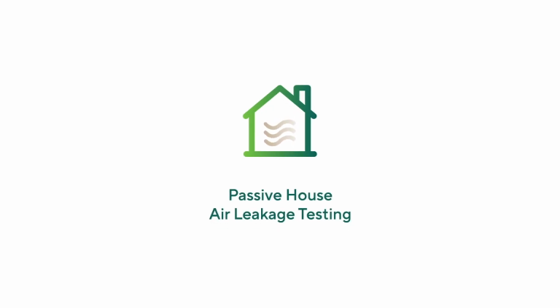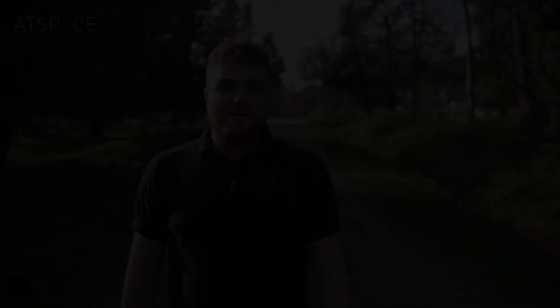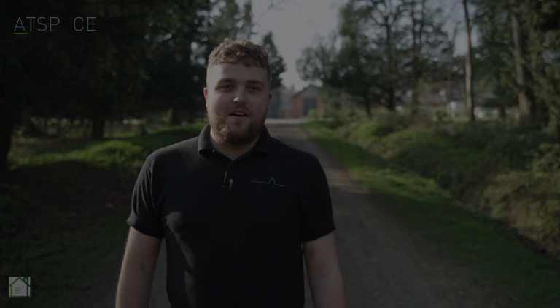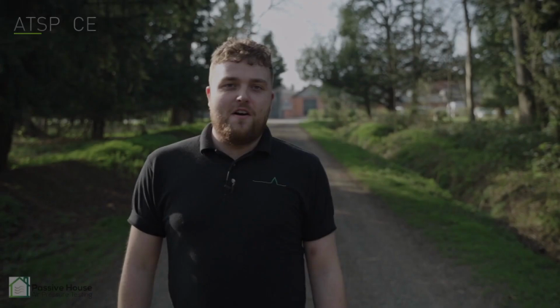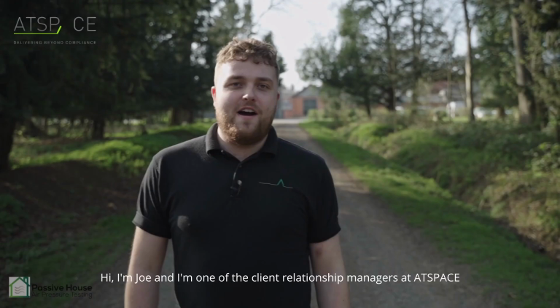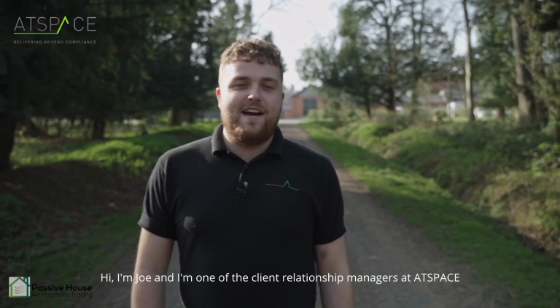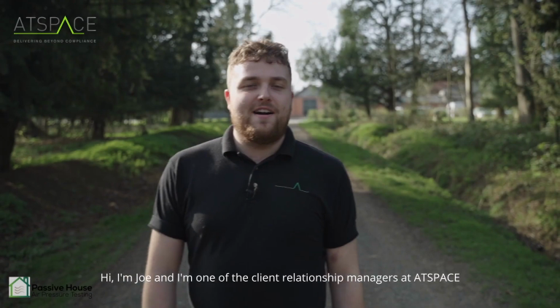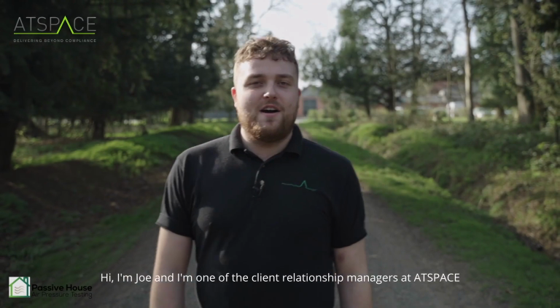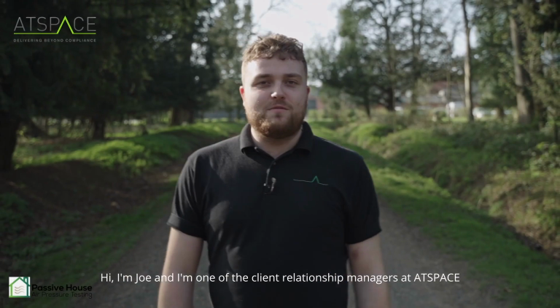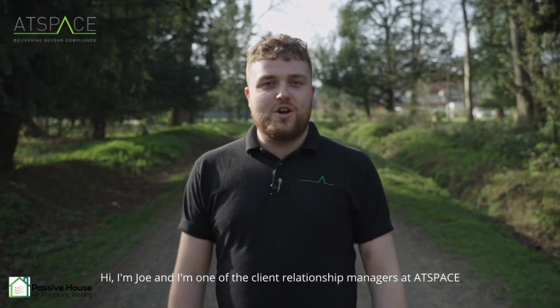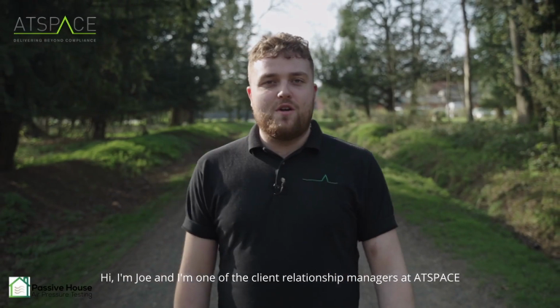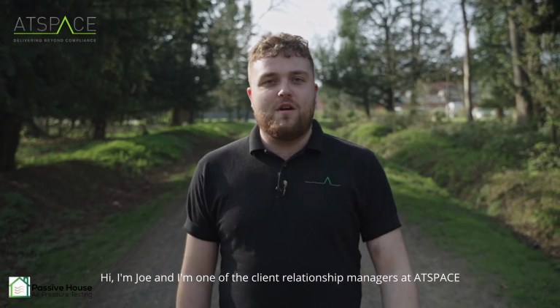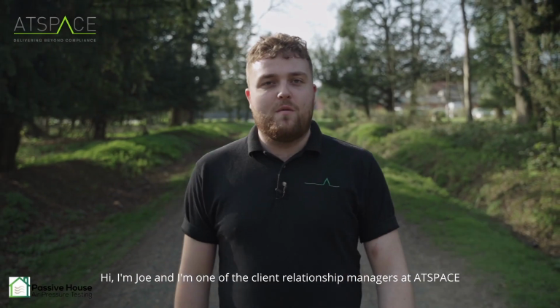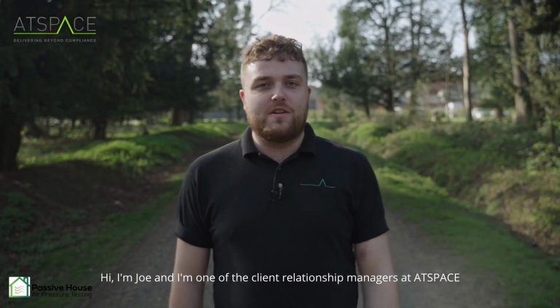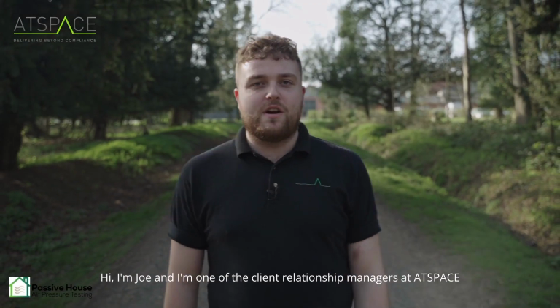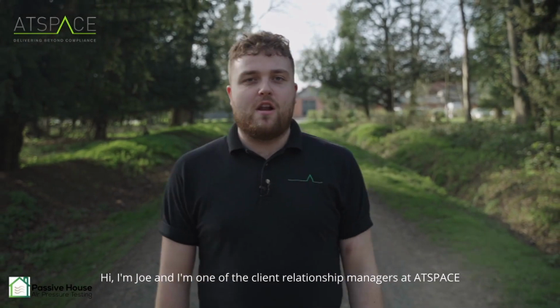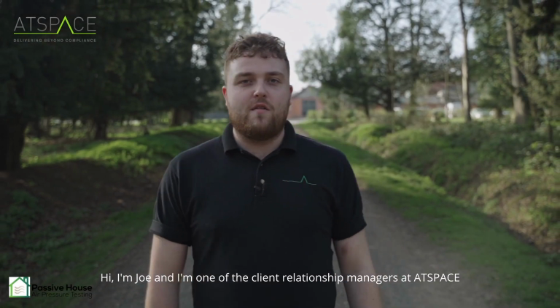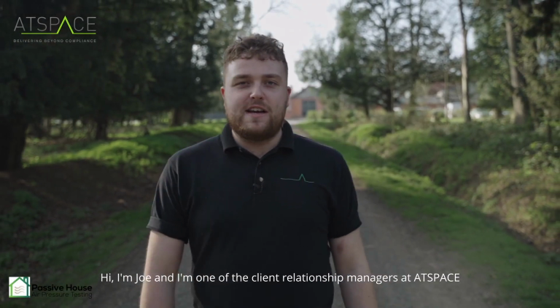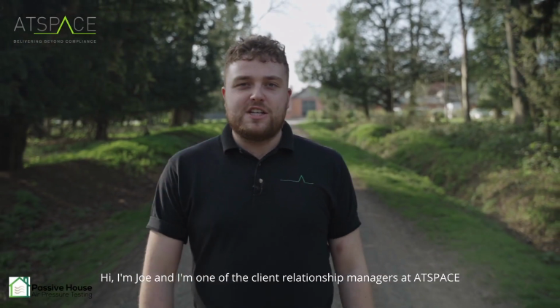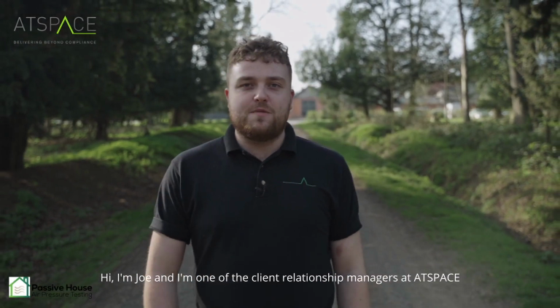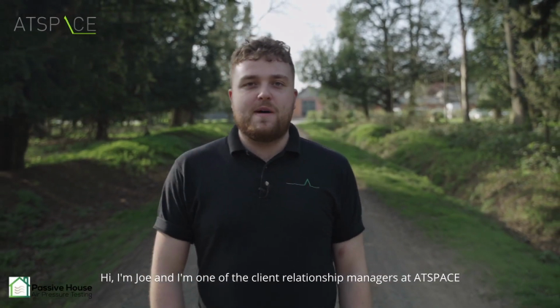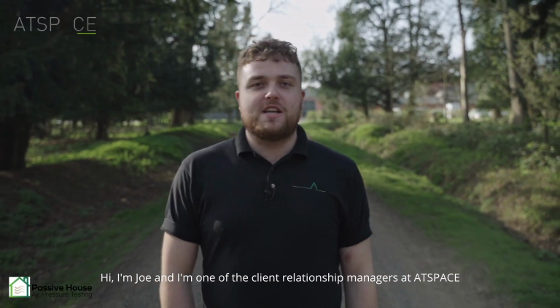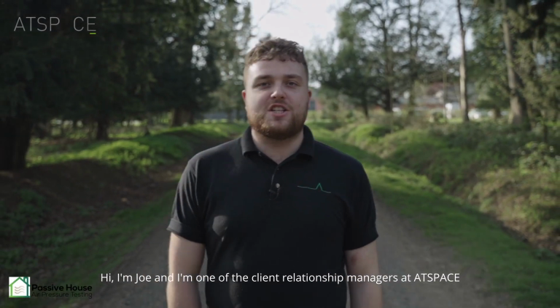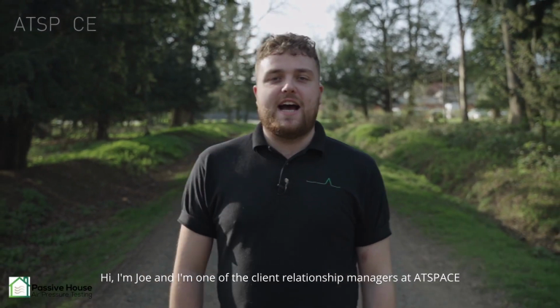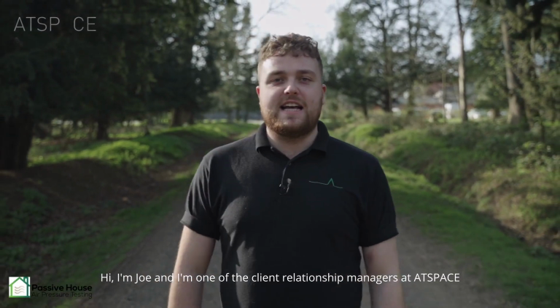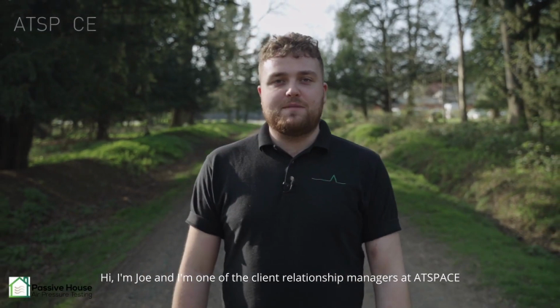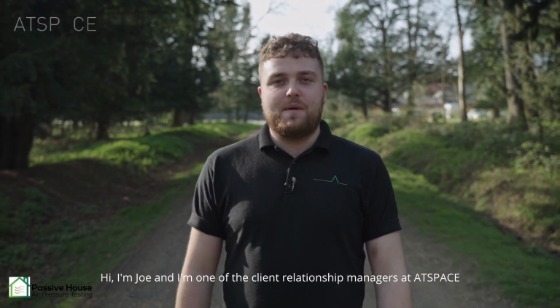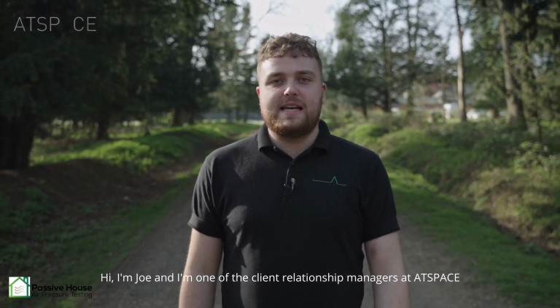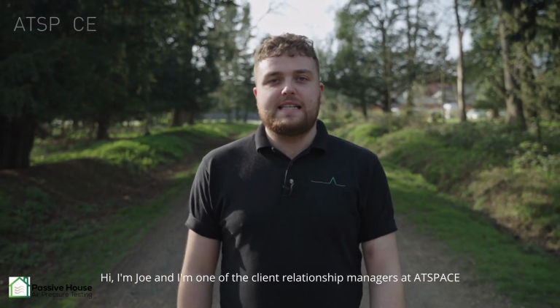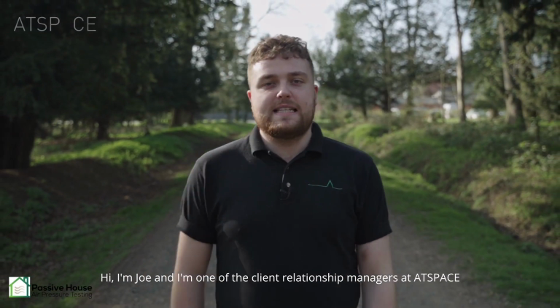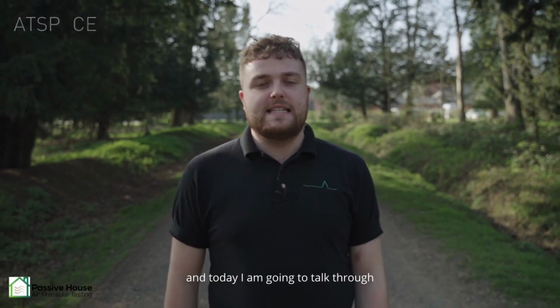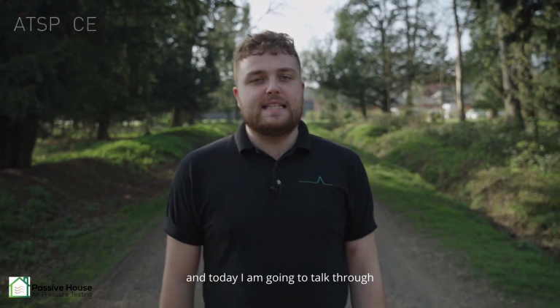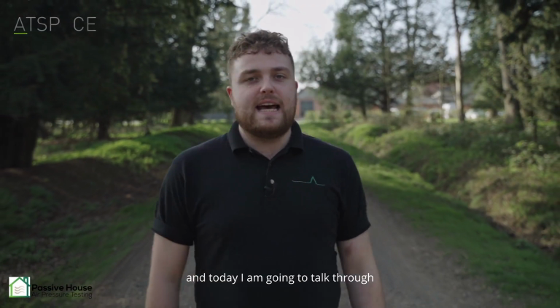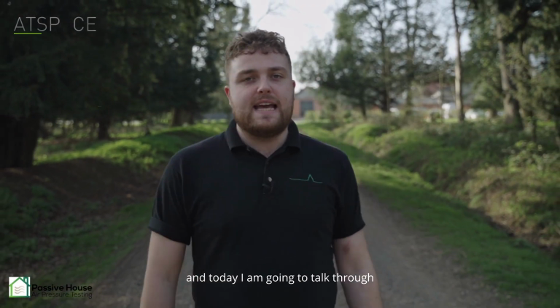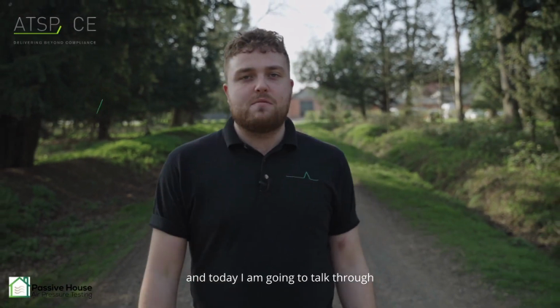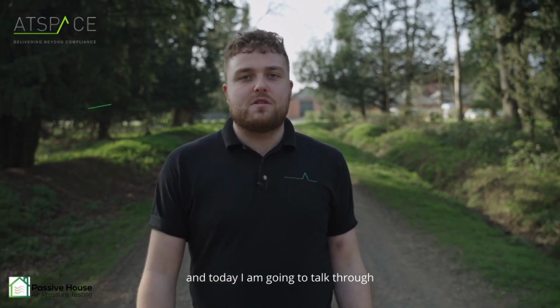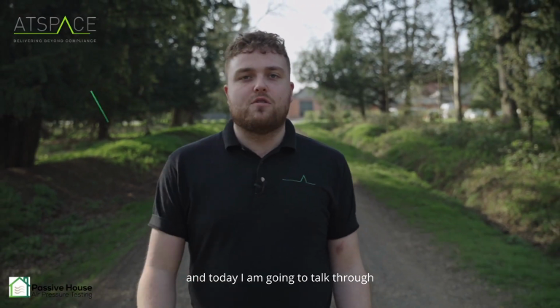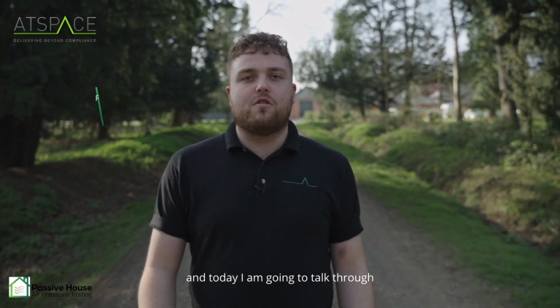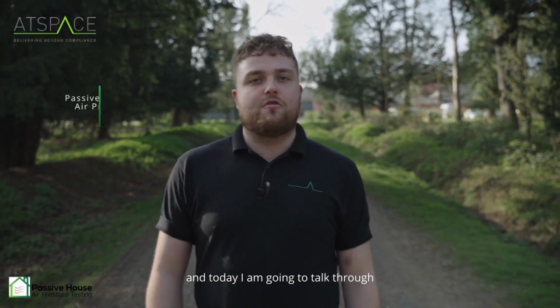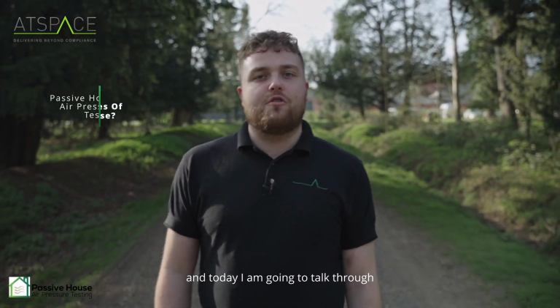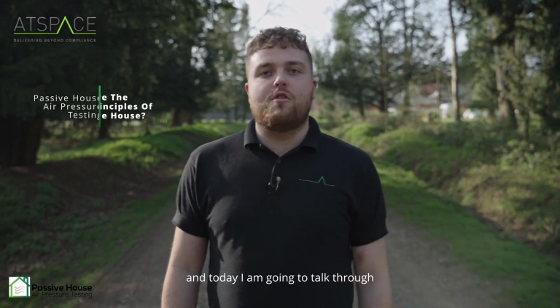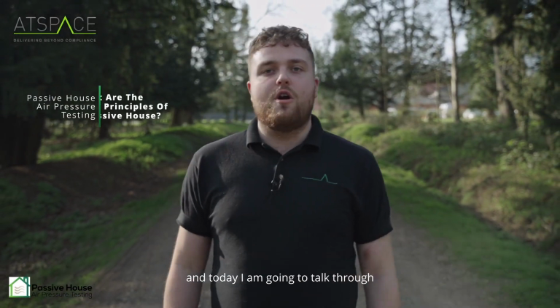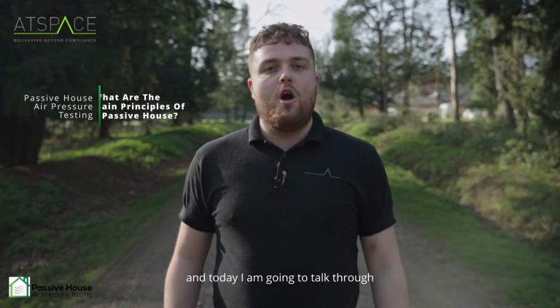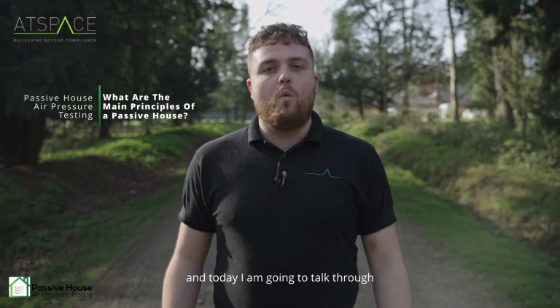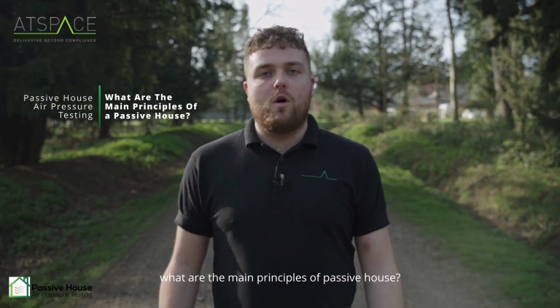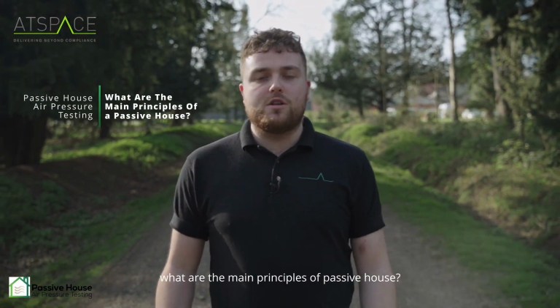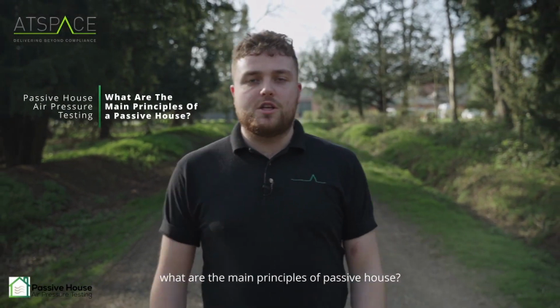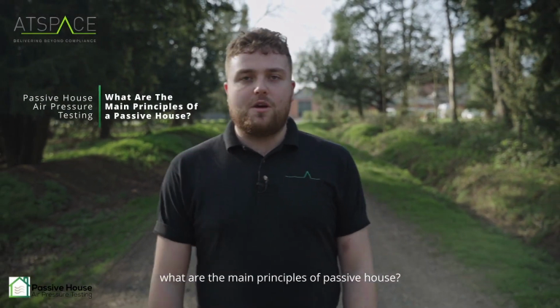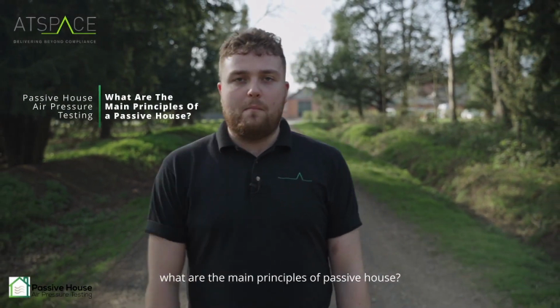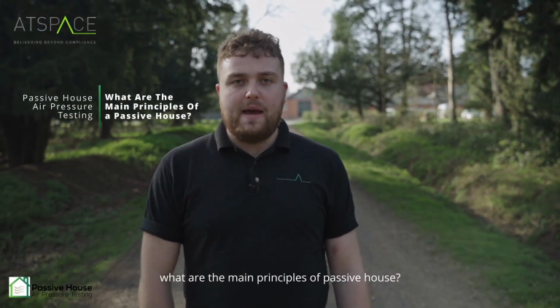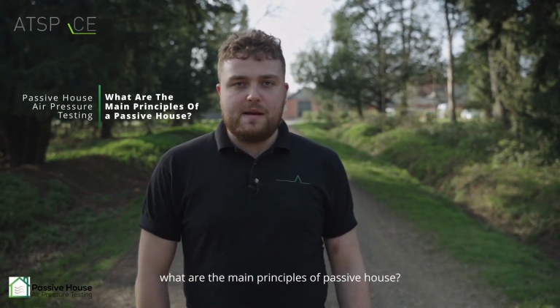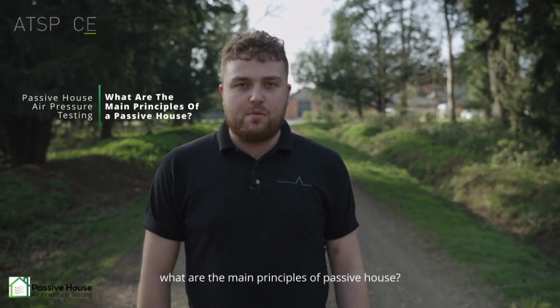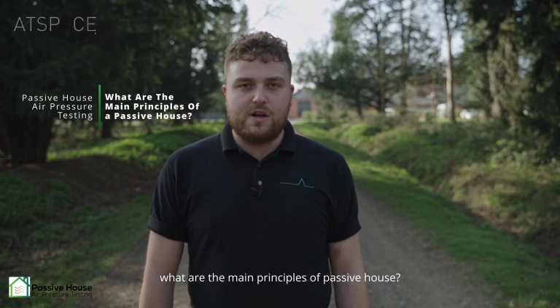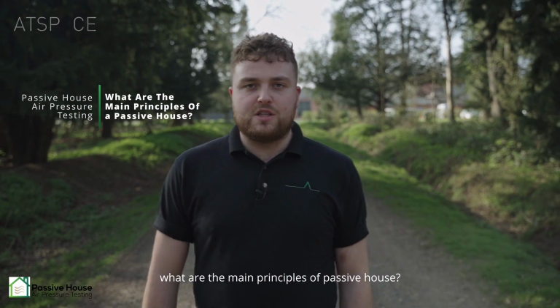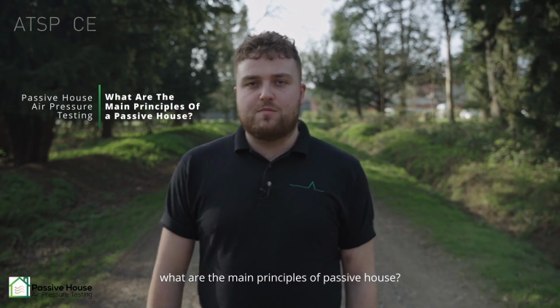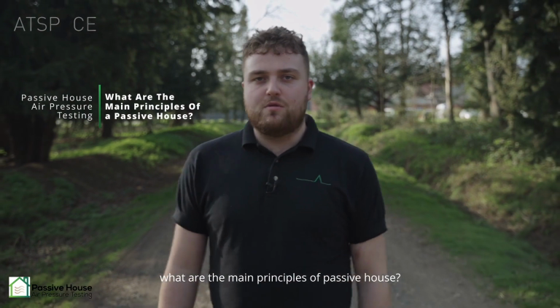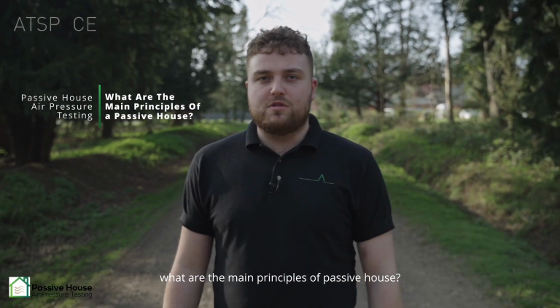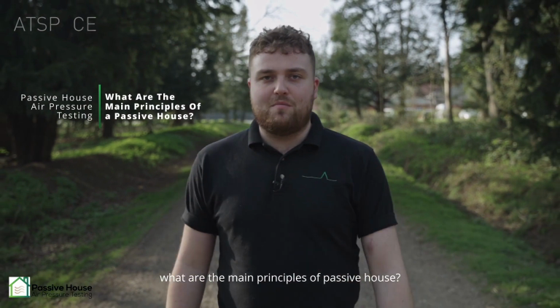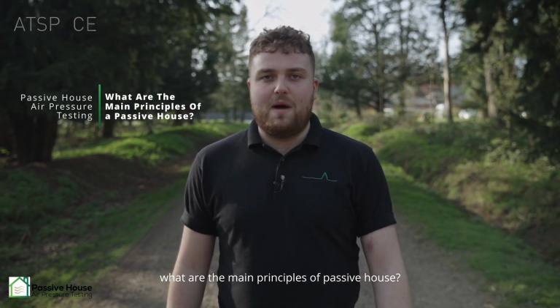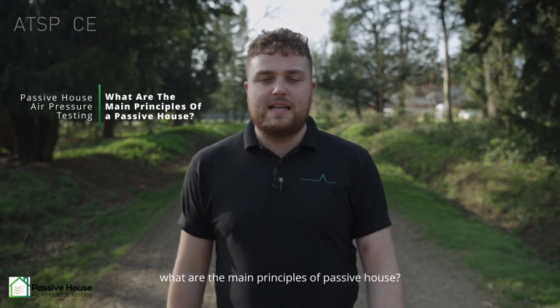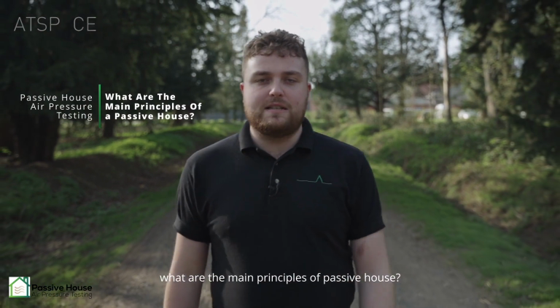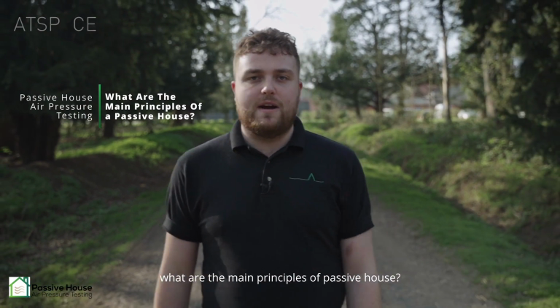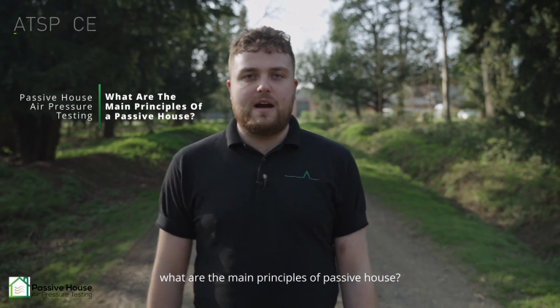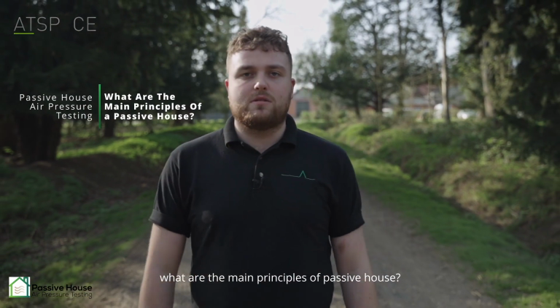Hi, I'm Joe. I'm one of the Client Relationship Managers at AtSpace and today I'm going to talk through what are the main principles of Passive House.